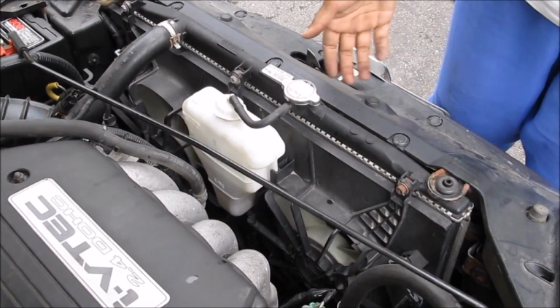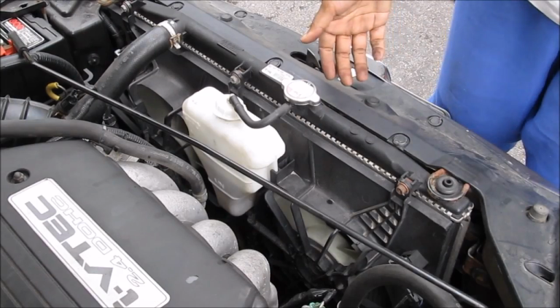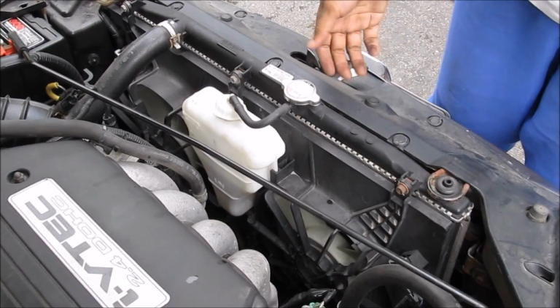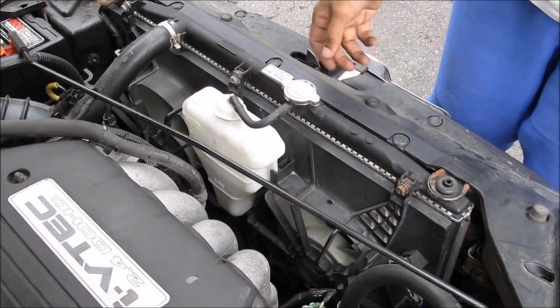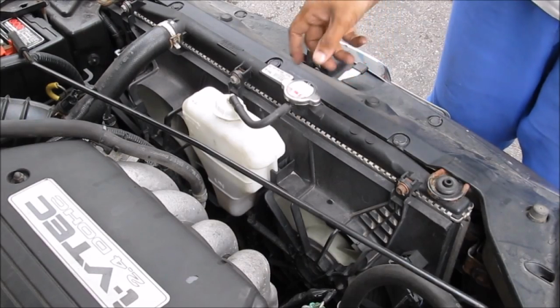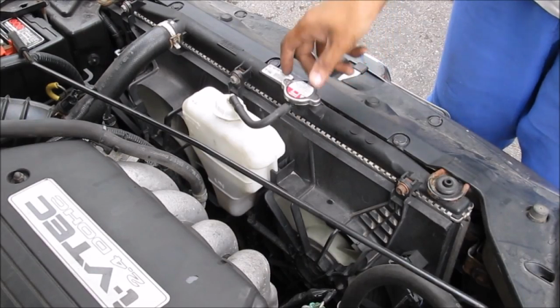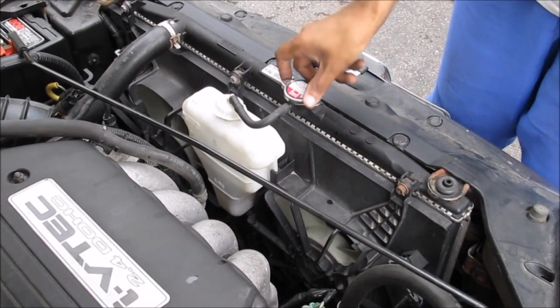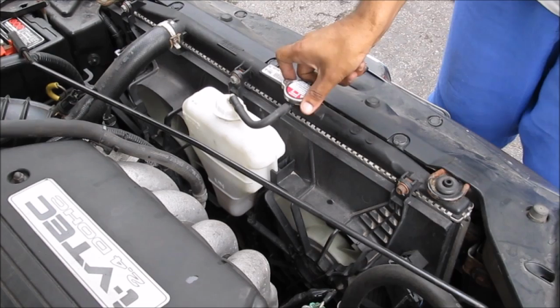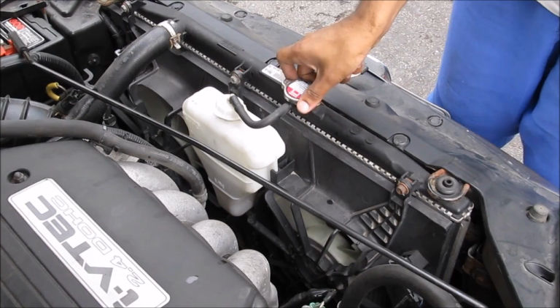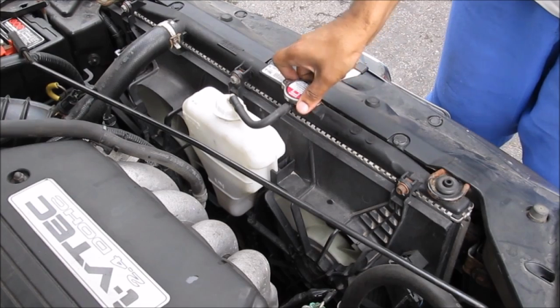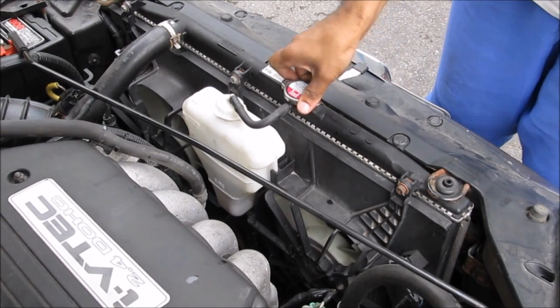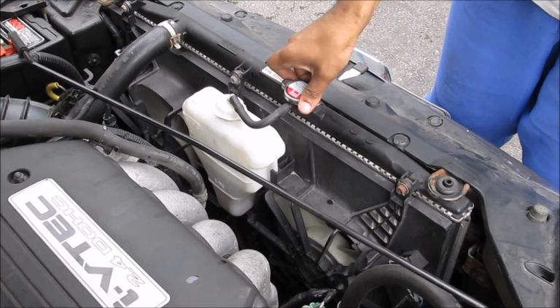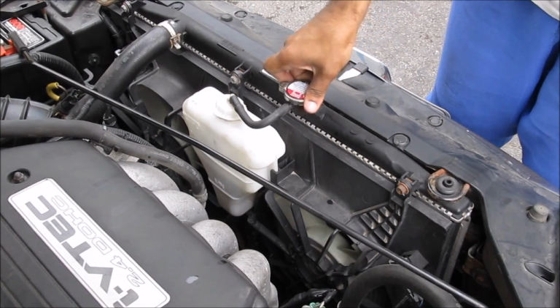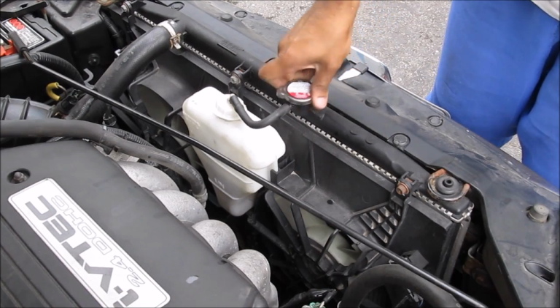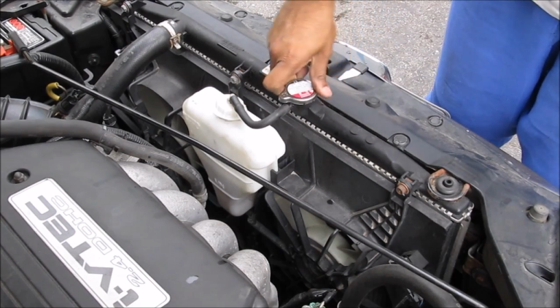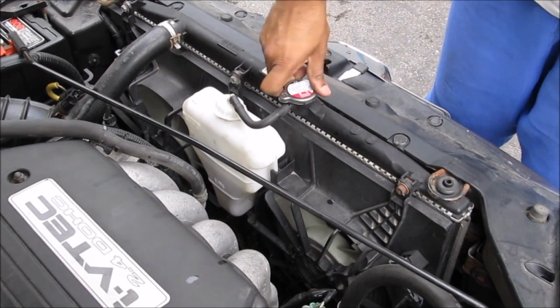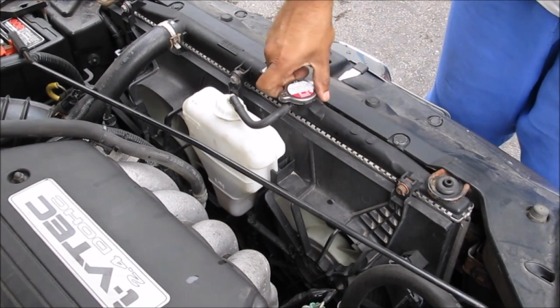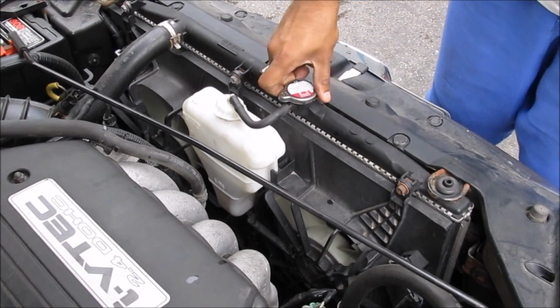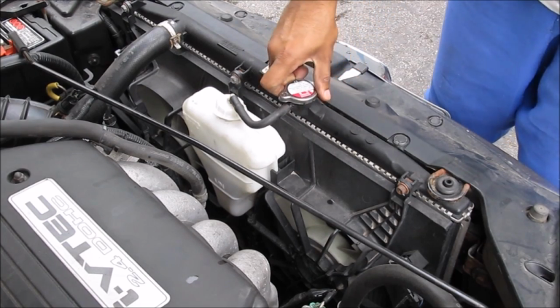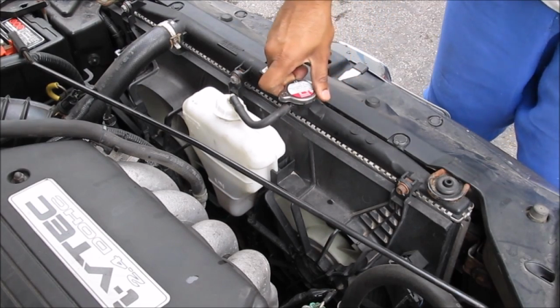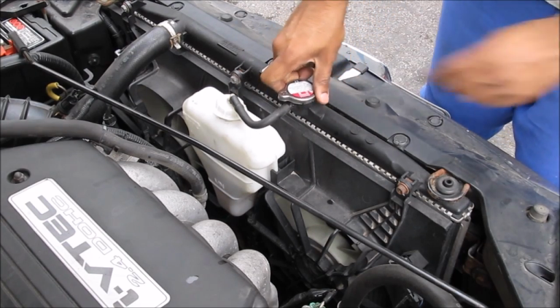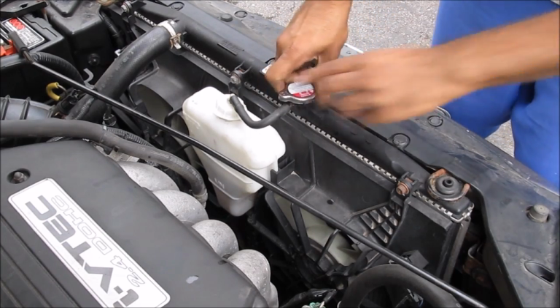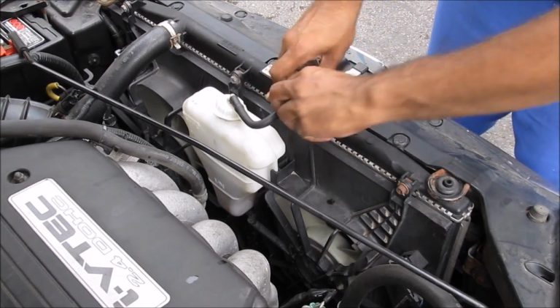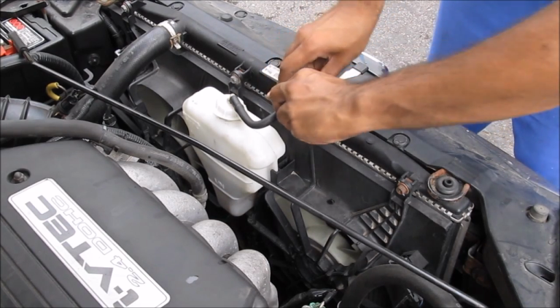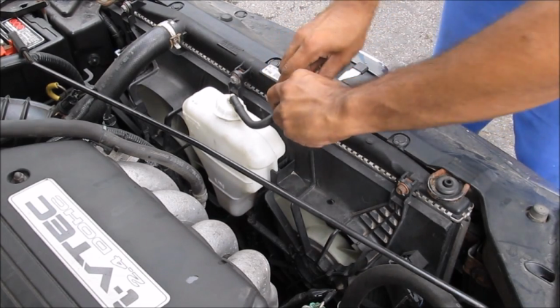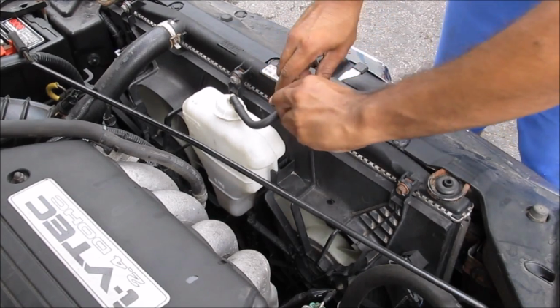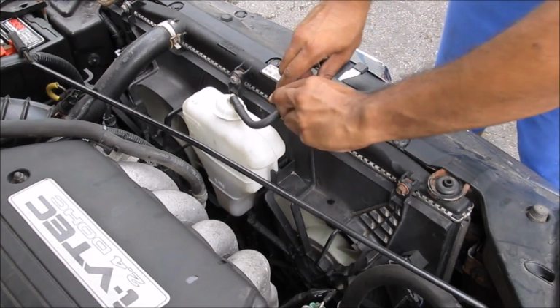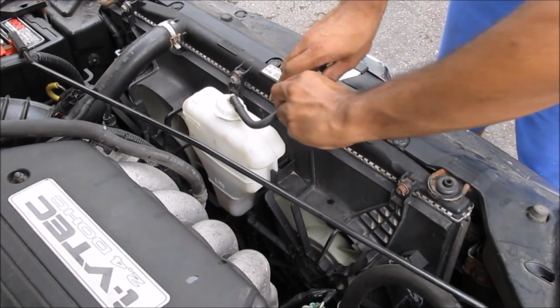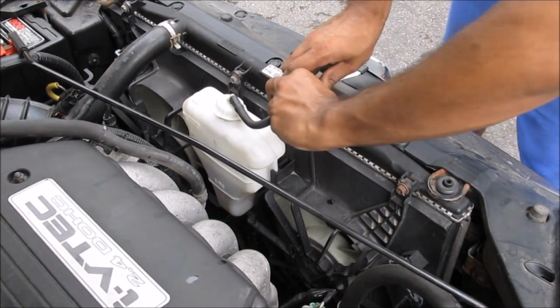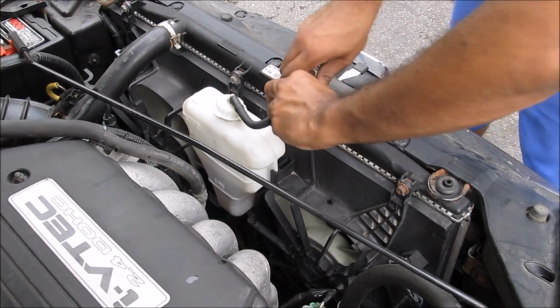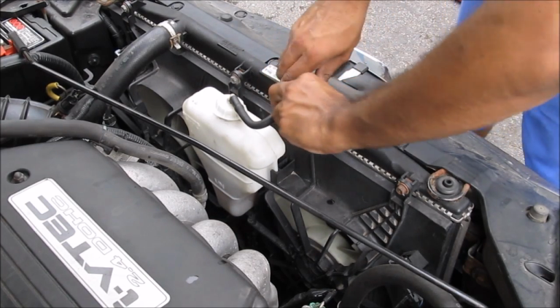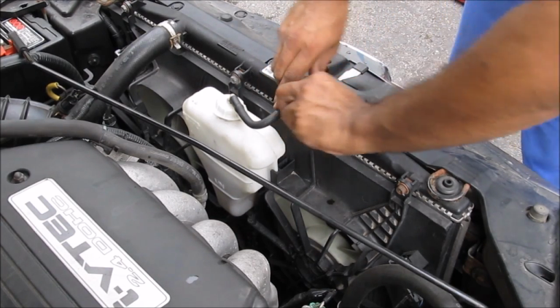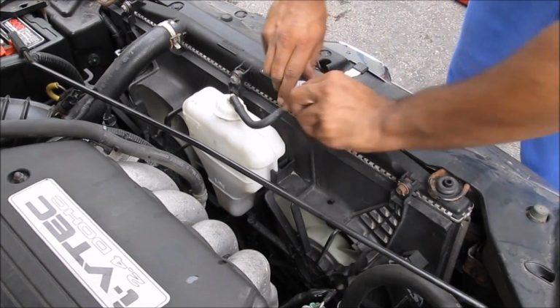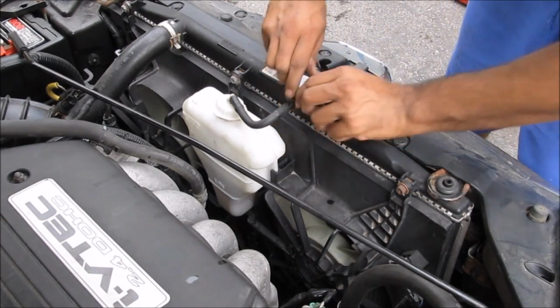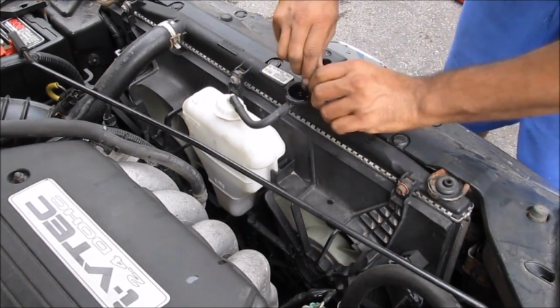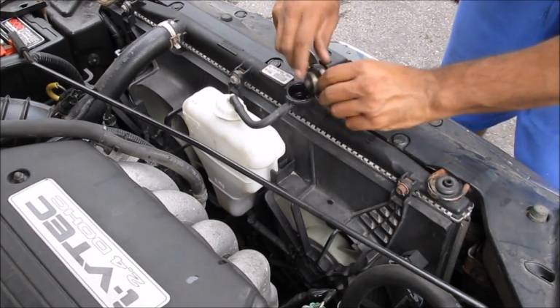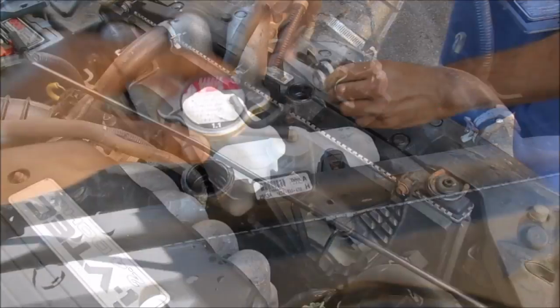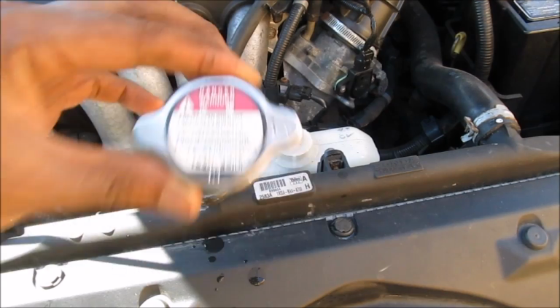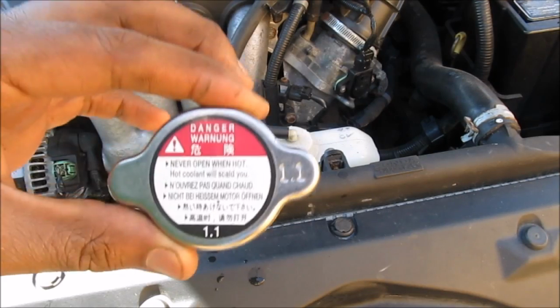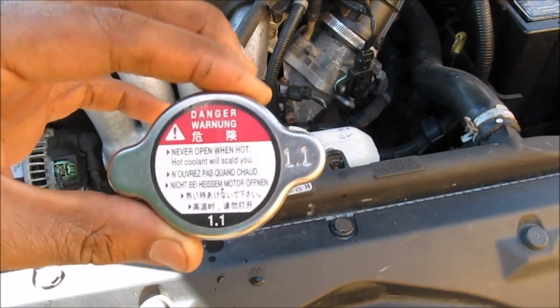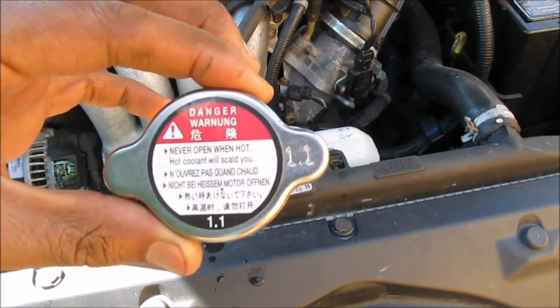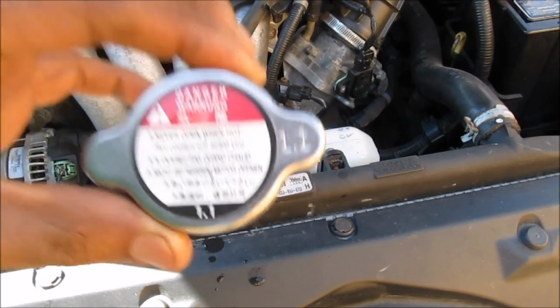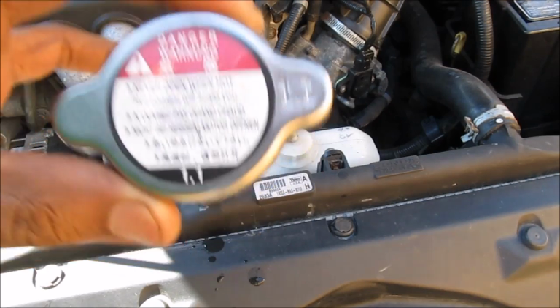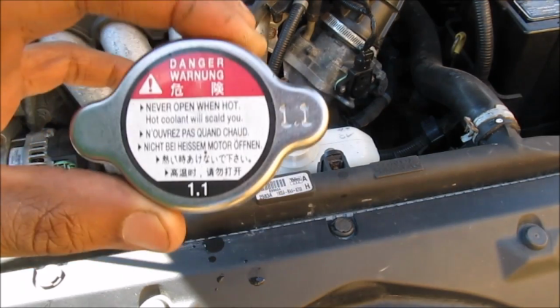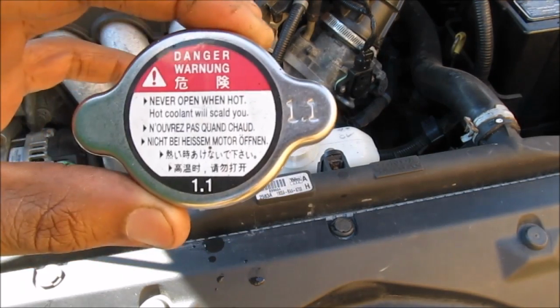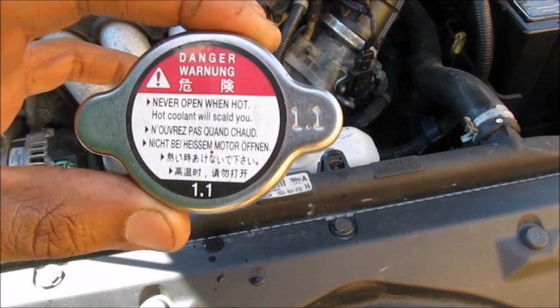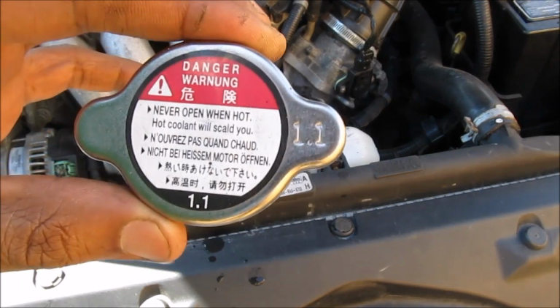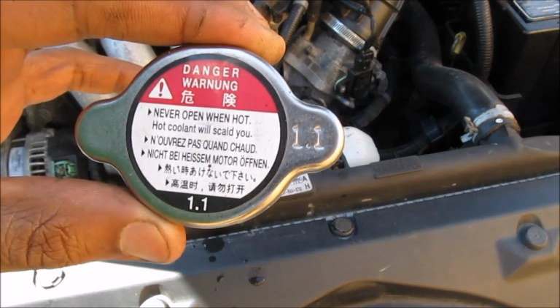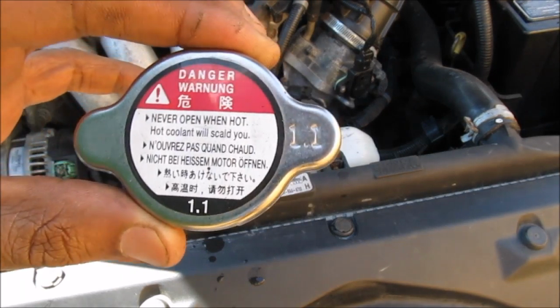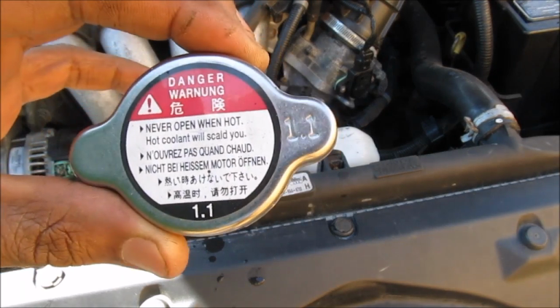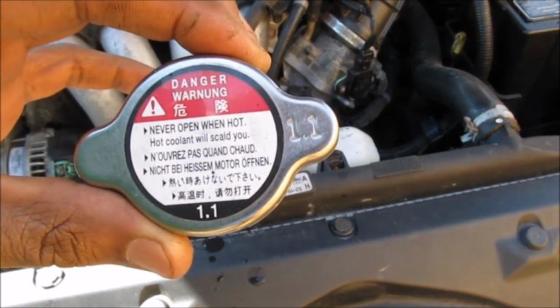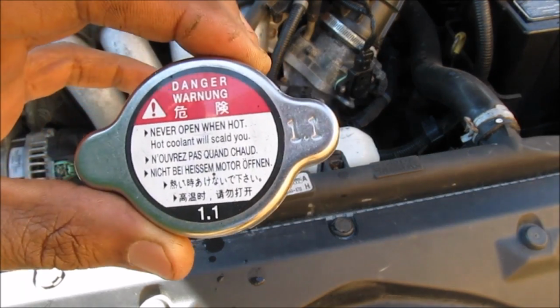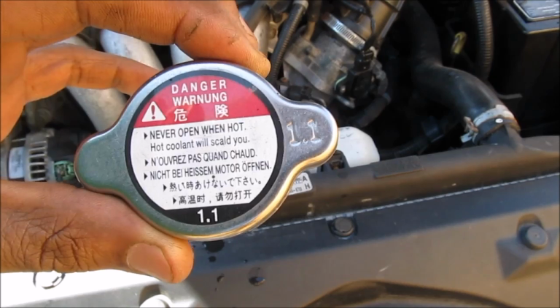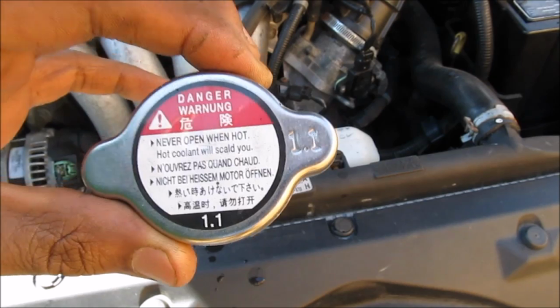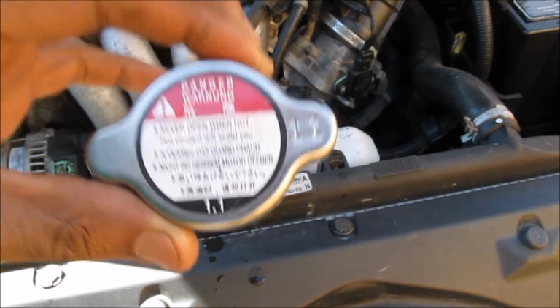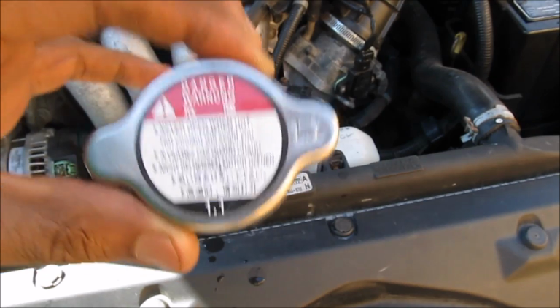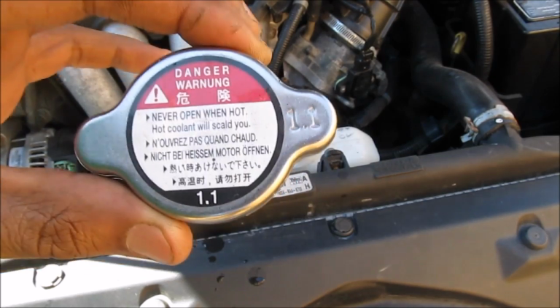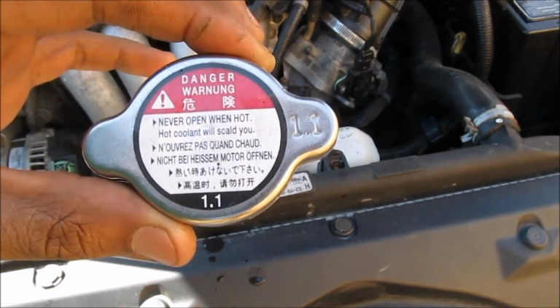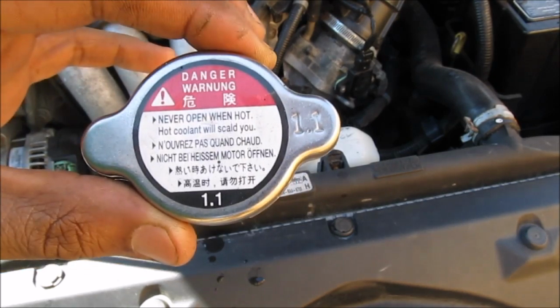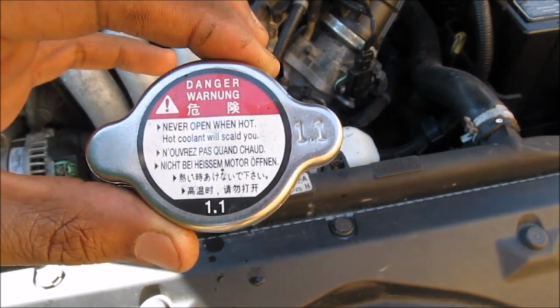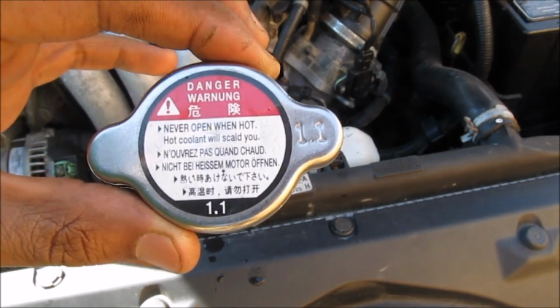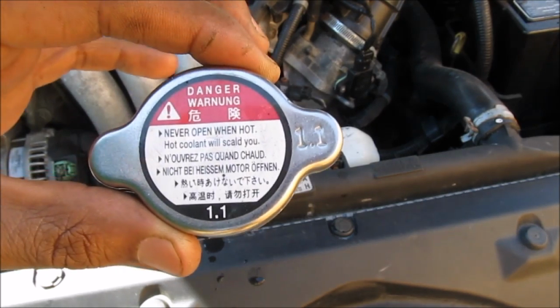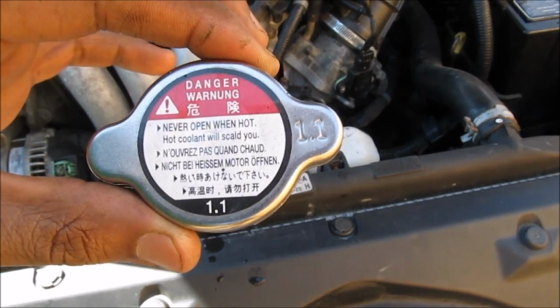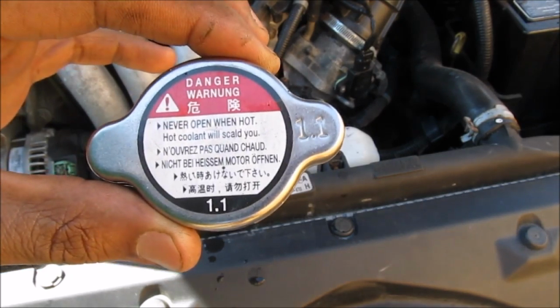The first thing you're going to want to do is drain the coolant, so we're going to pop off the radiator cap. Caution: never work on your cooling system when the radiator is hot.